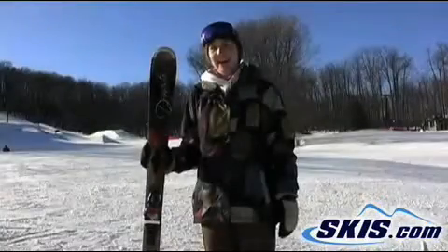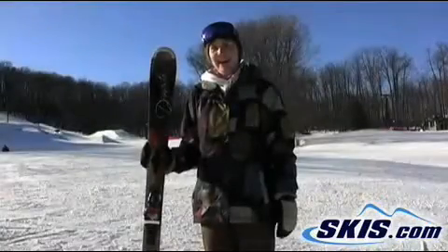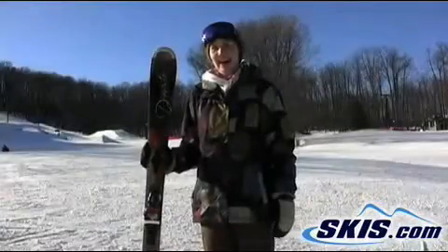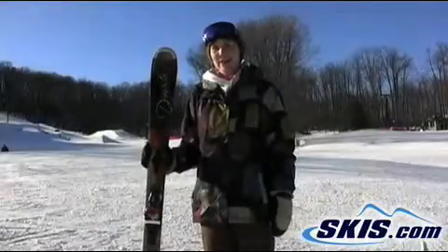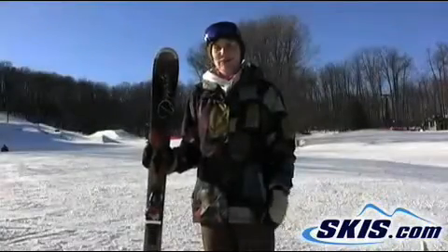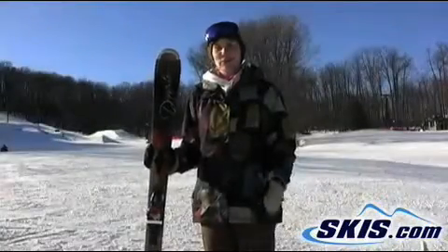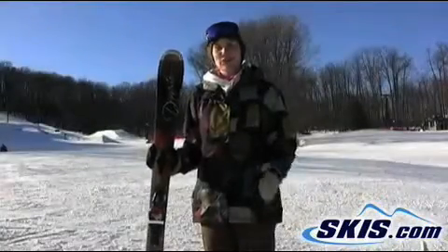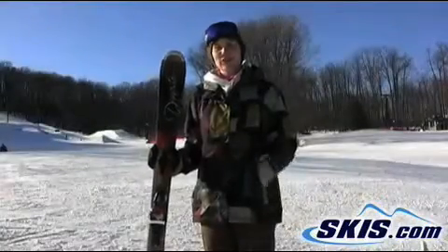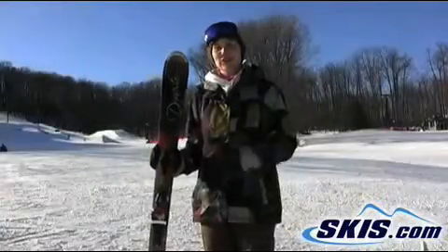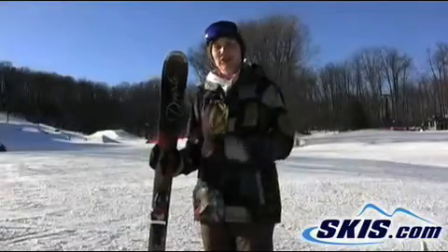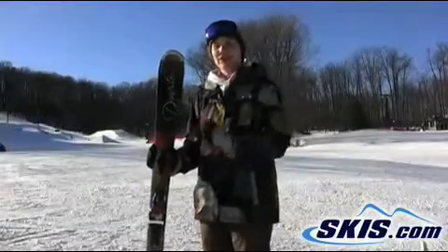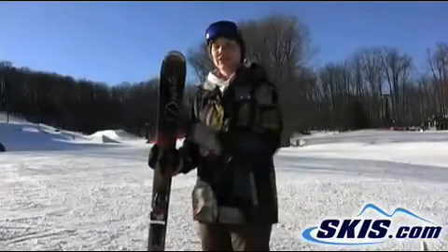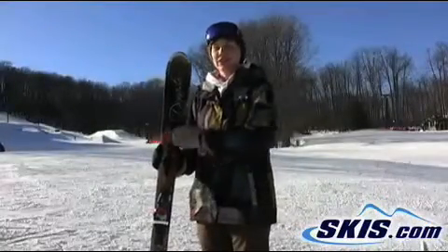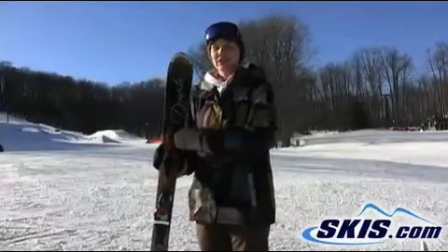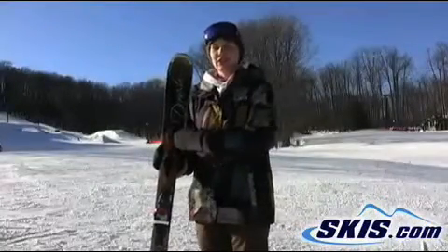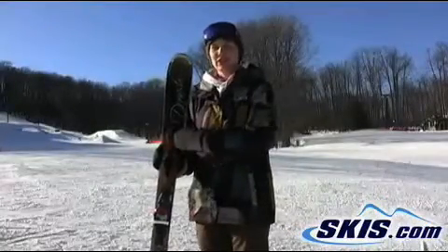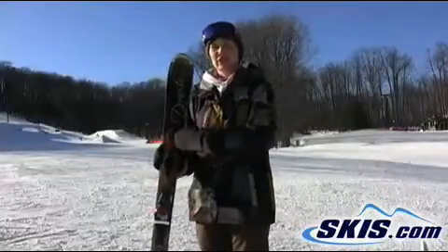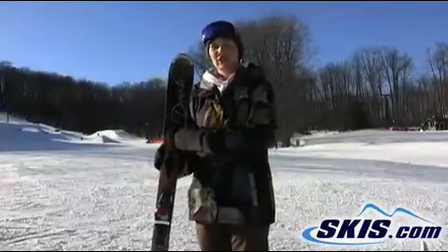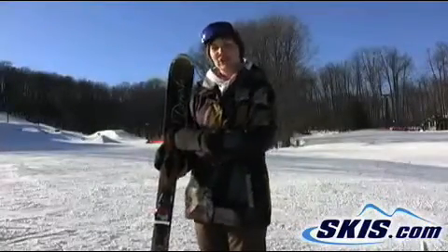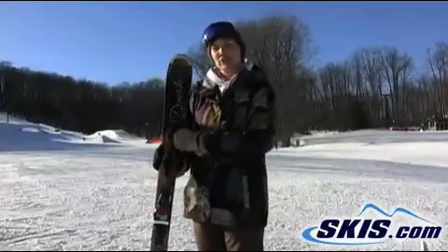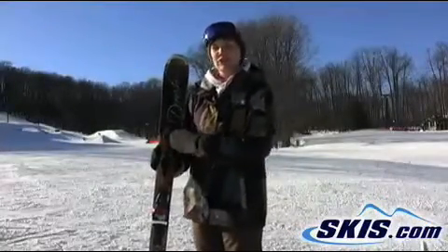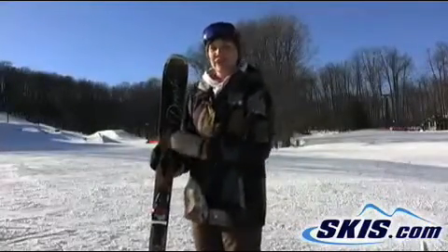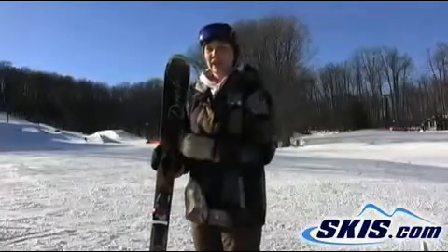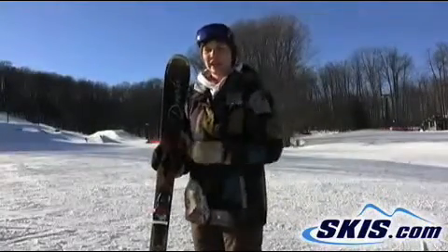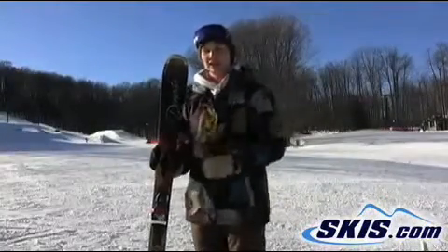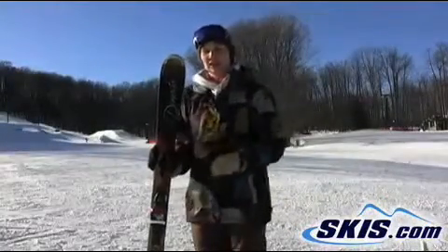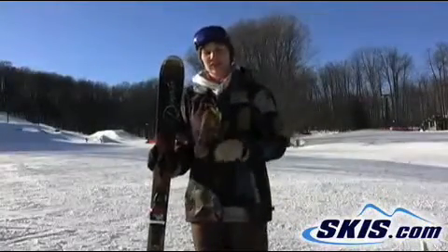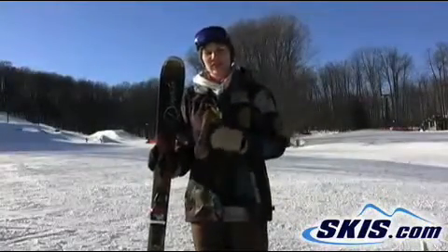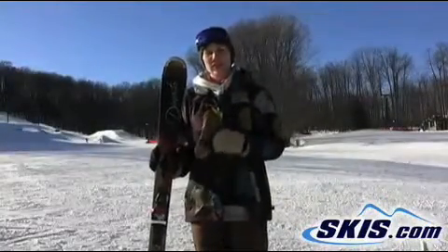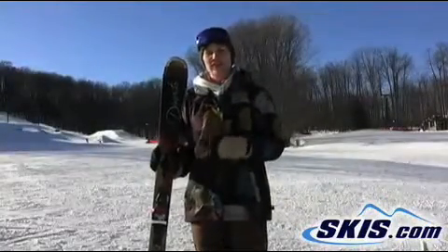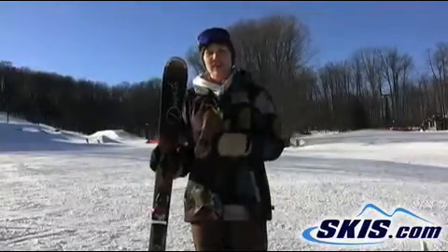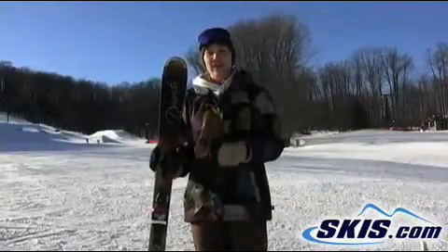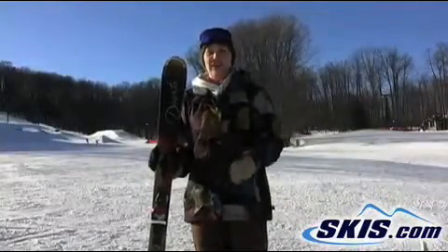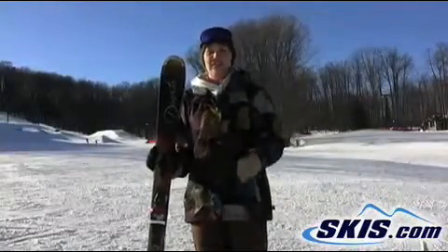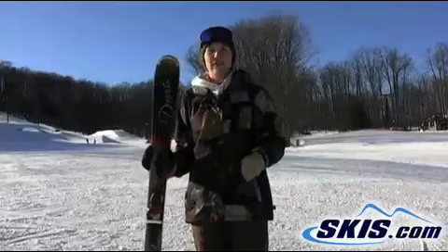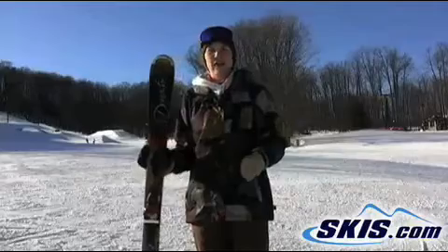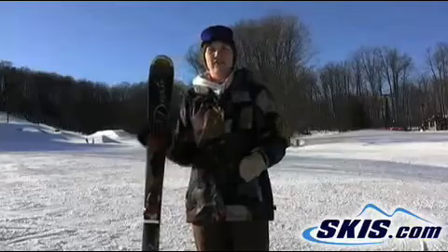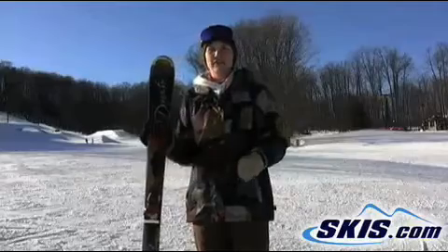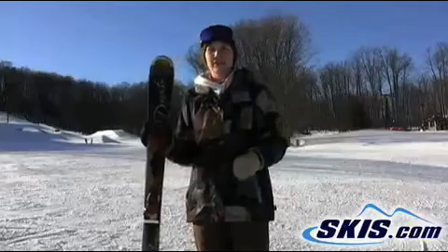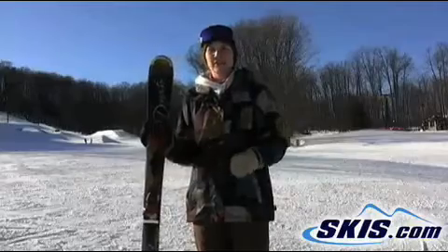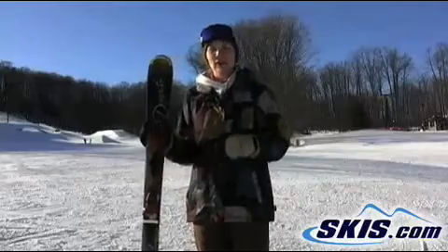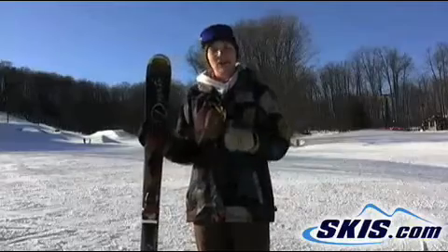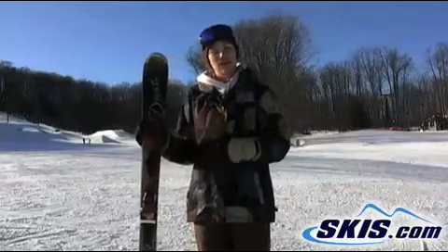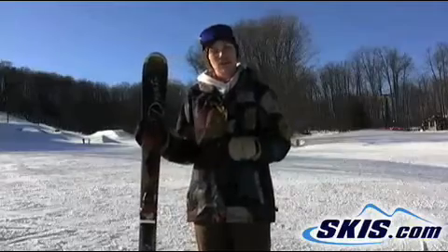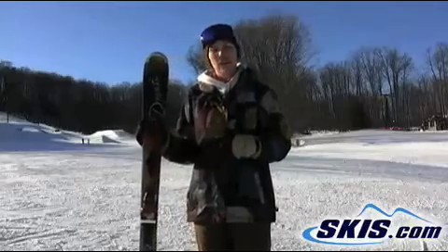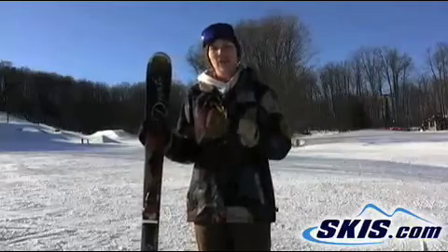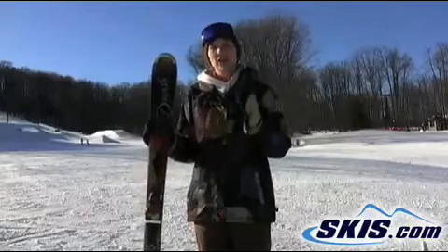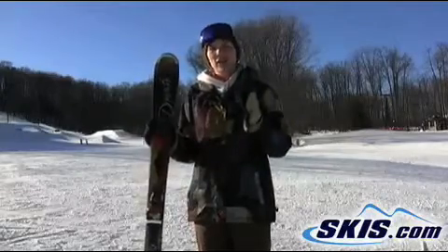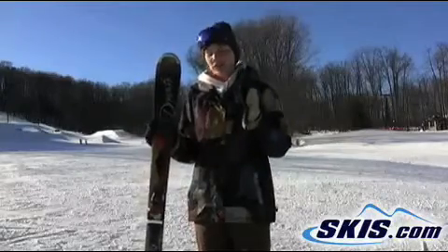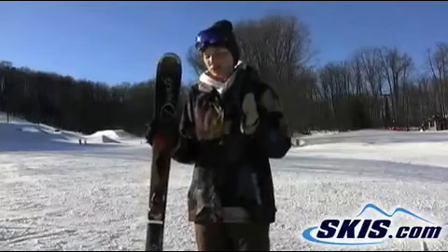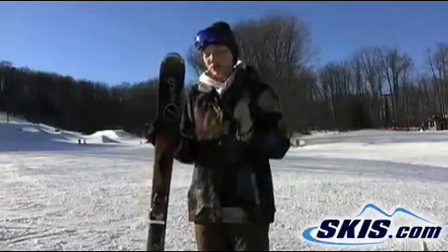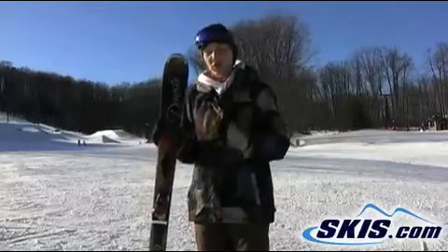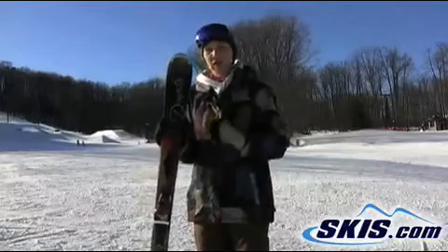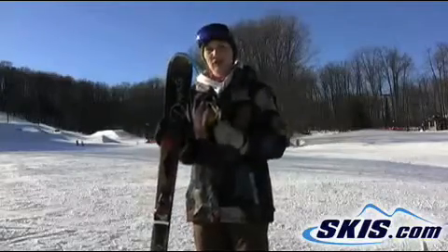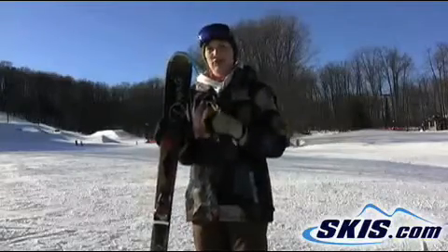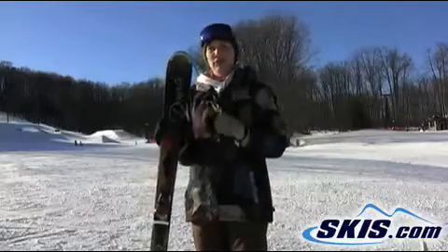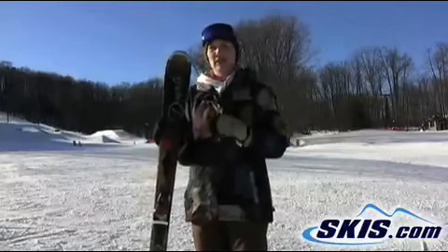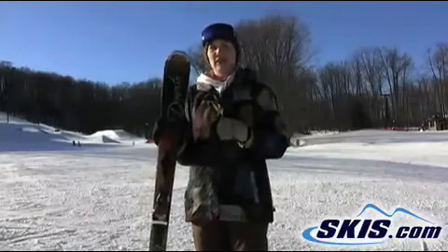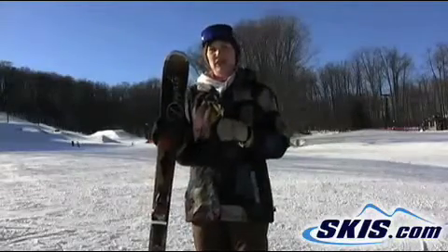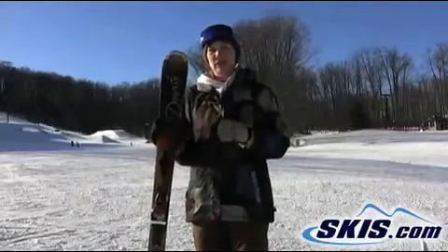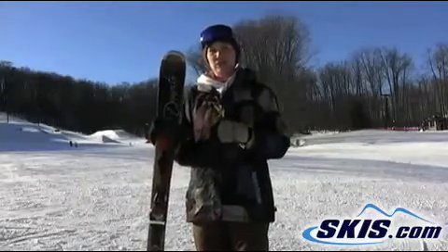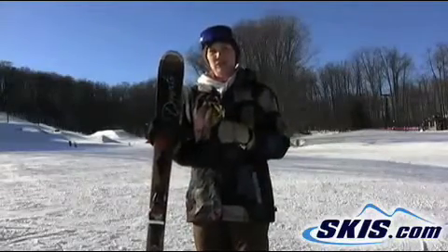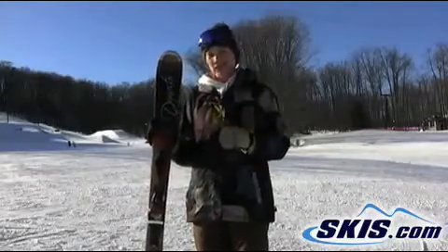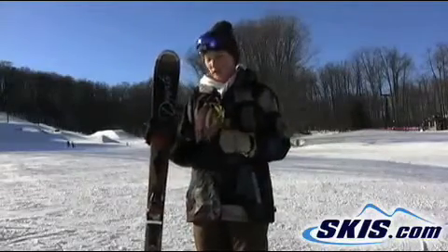Hi, I'm Julie. I just got off the Dynastar Exclusive Active. I give it a 5 out of 5 star rating. It's a great intermediate level ski.